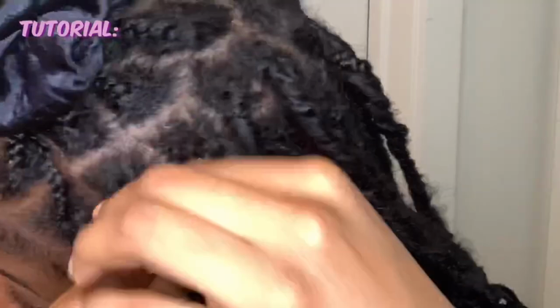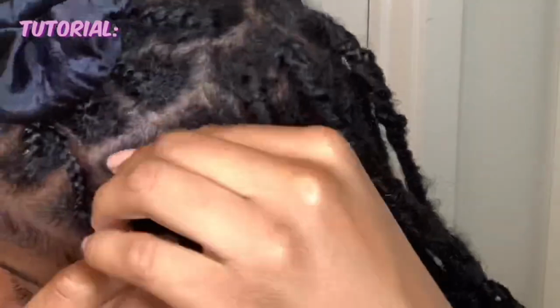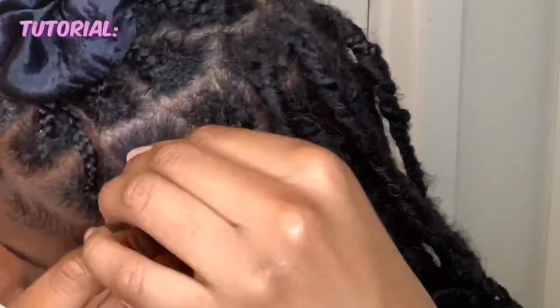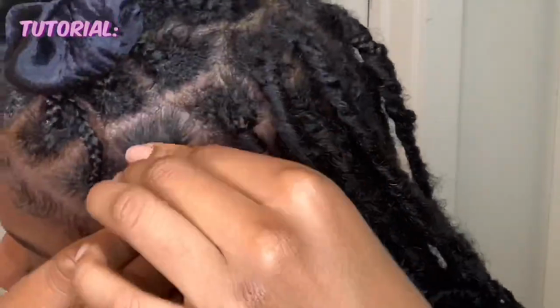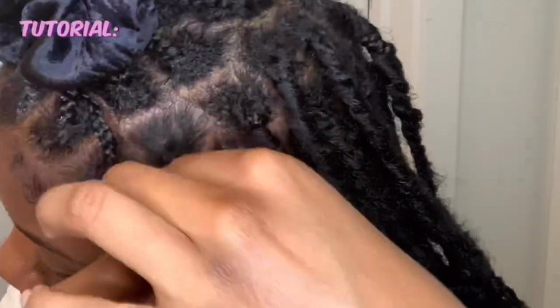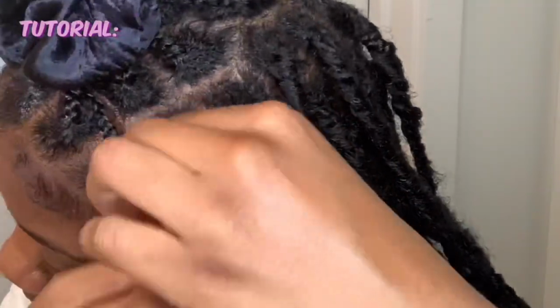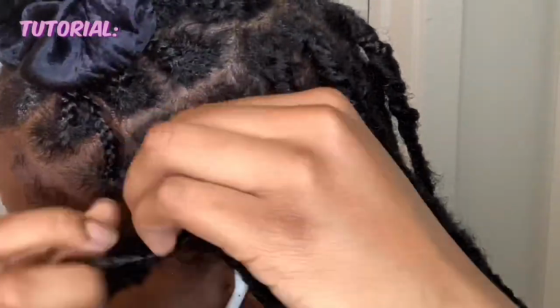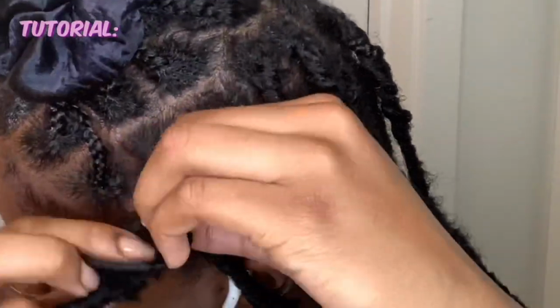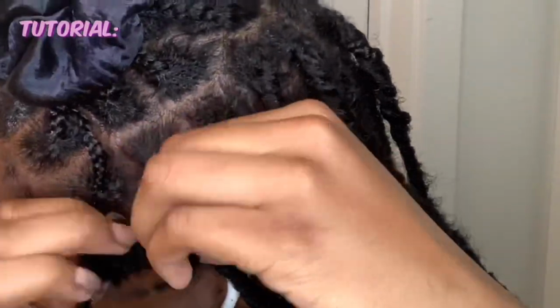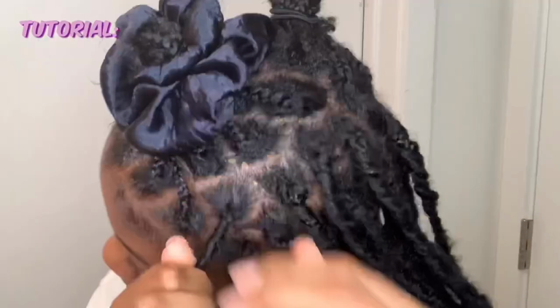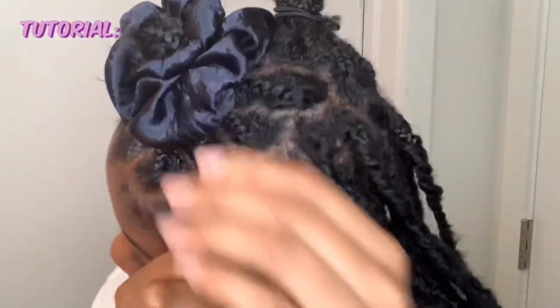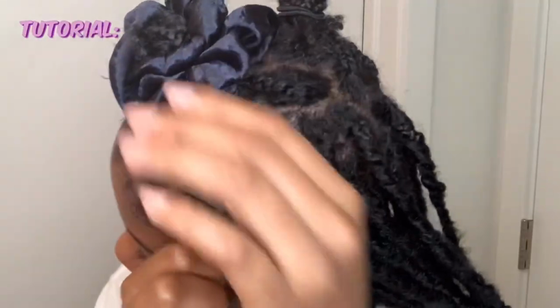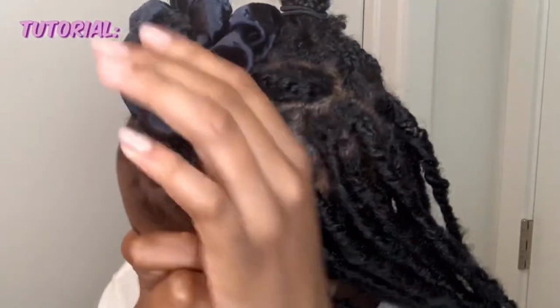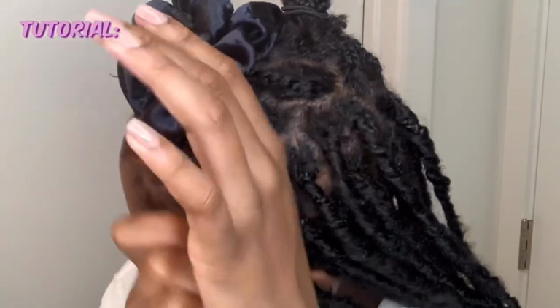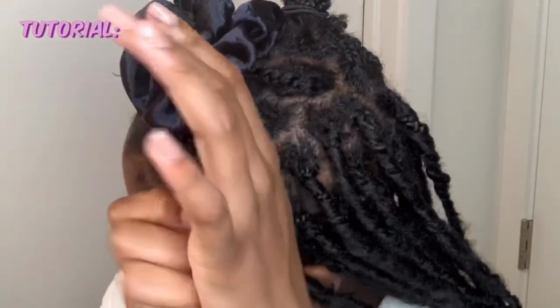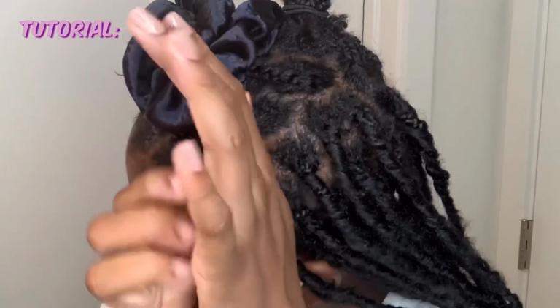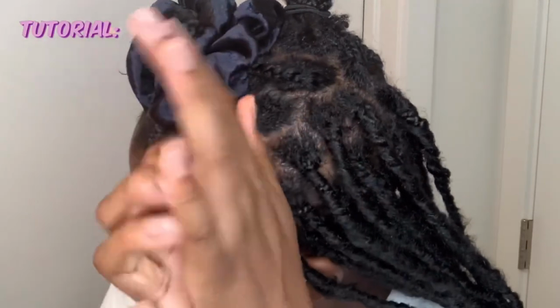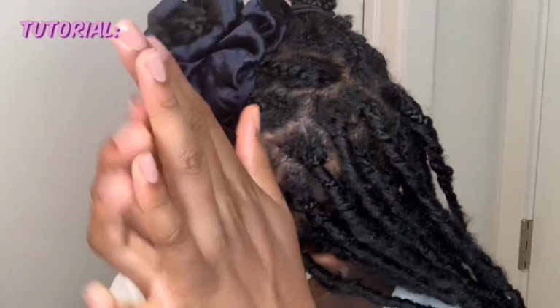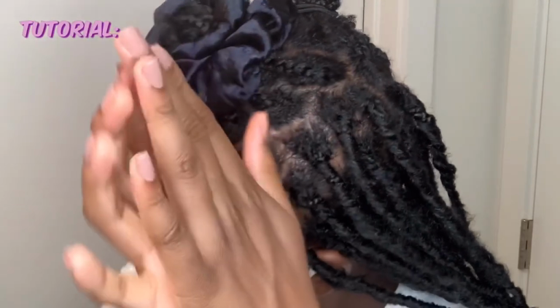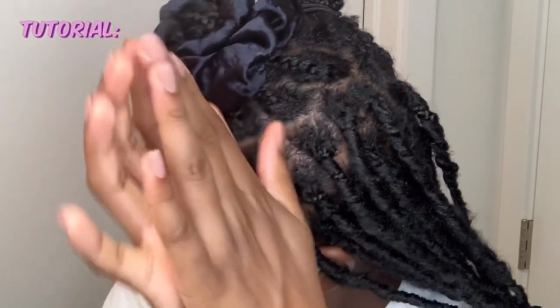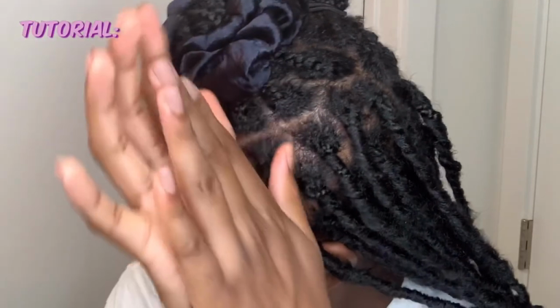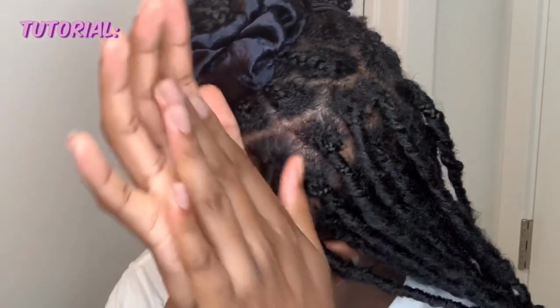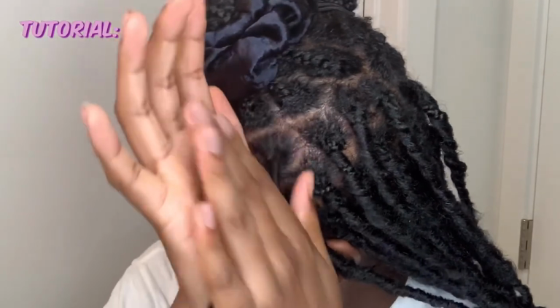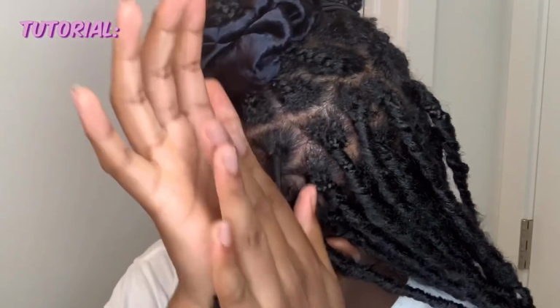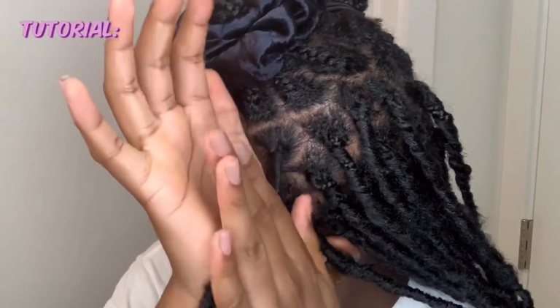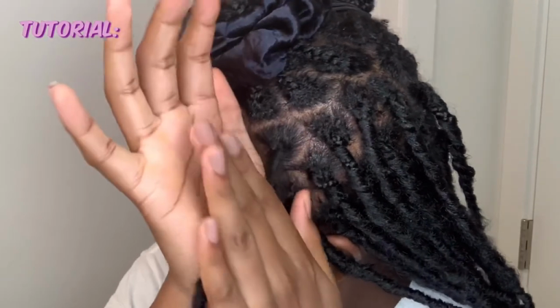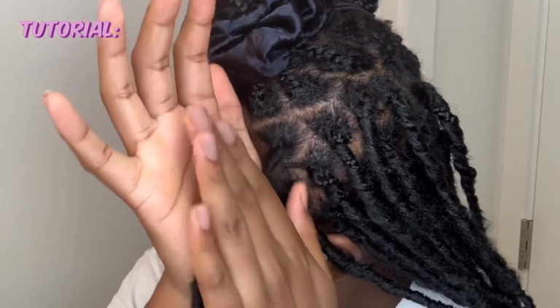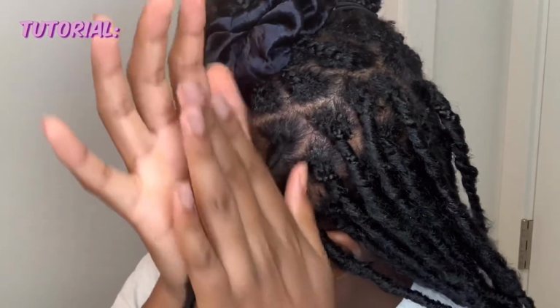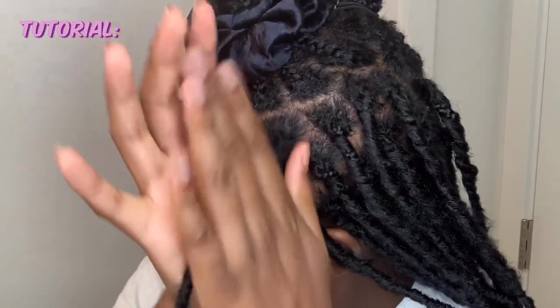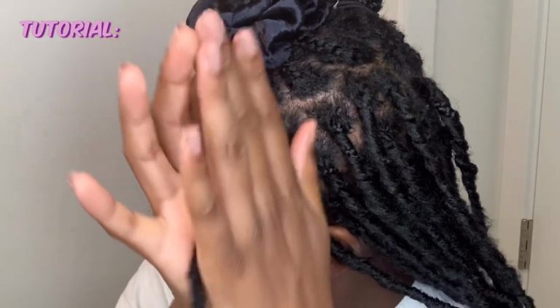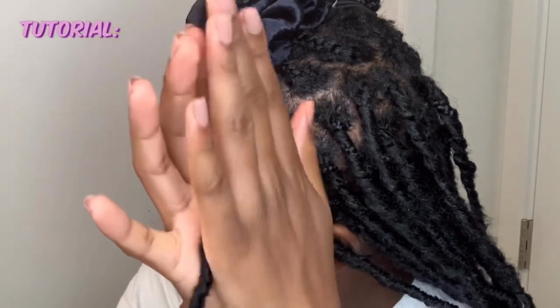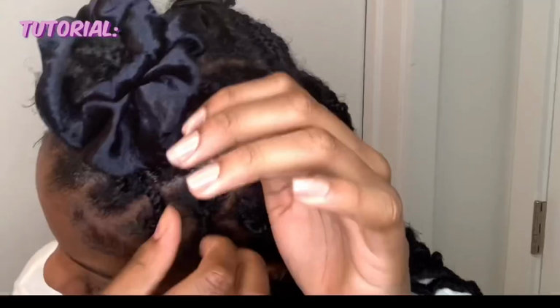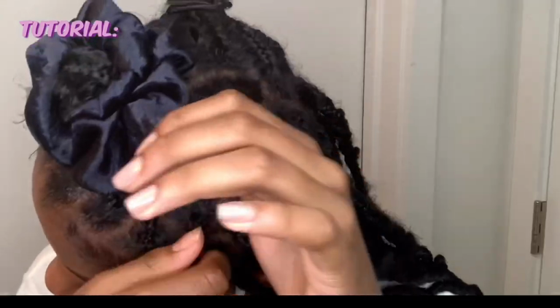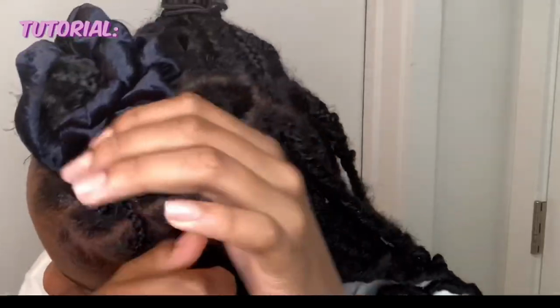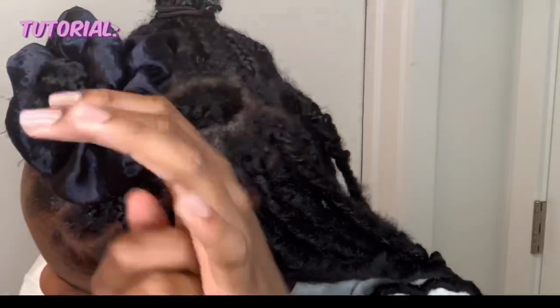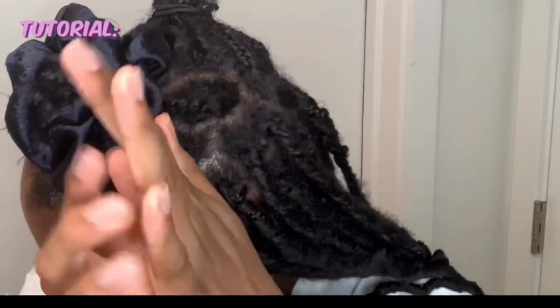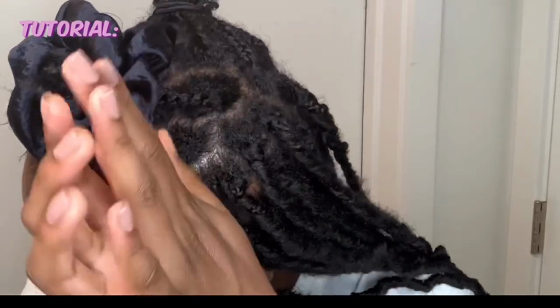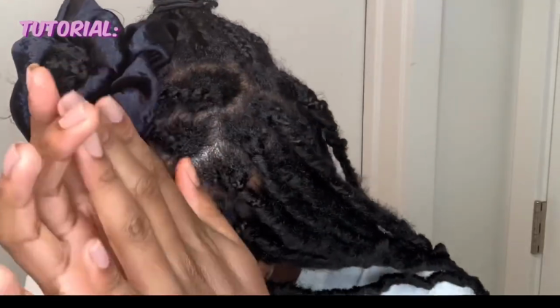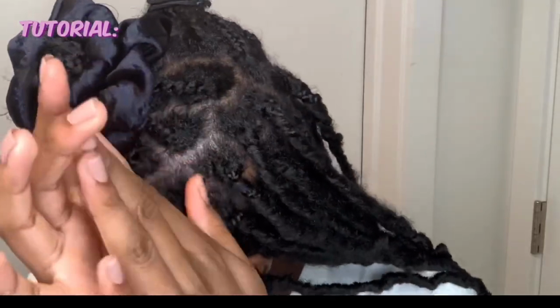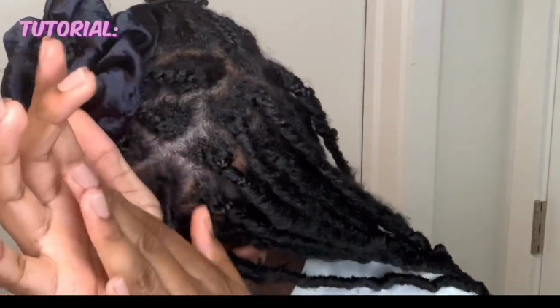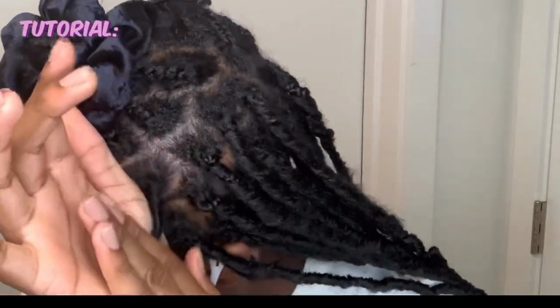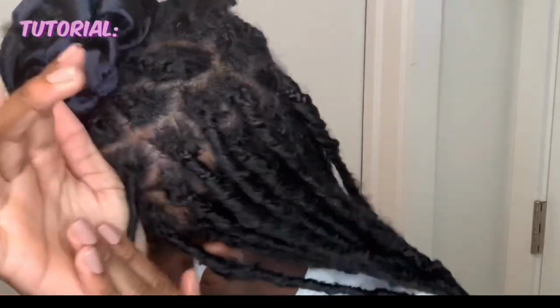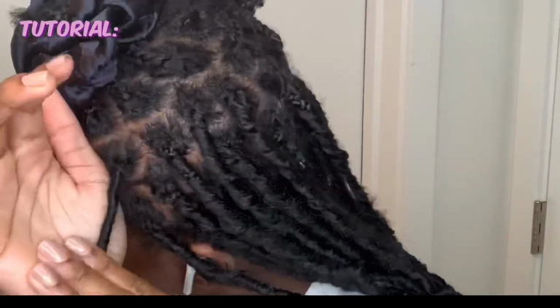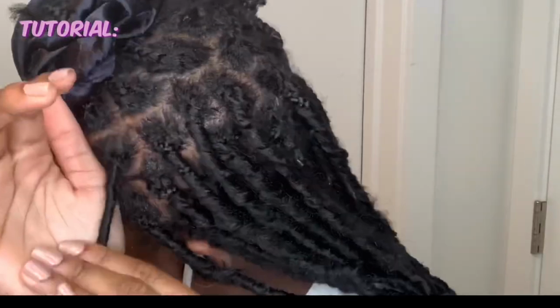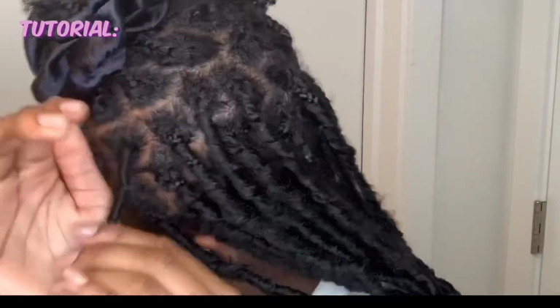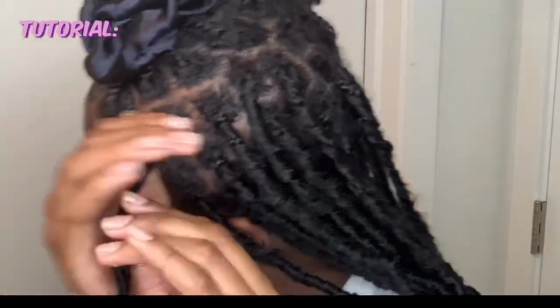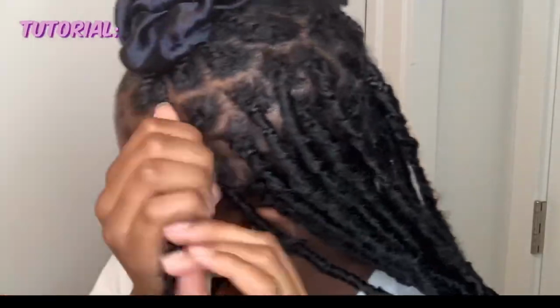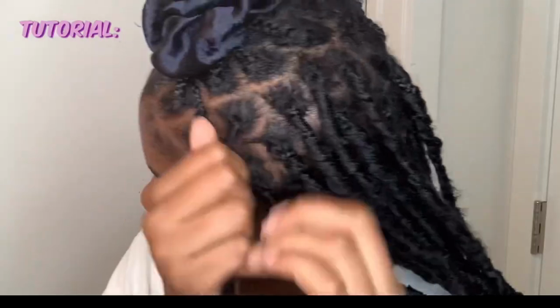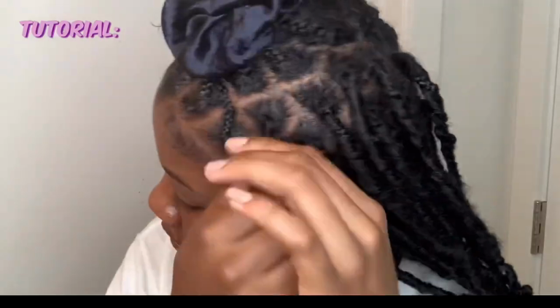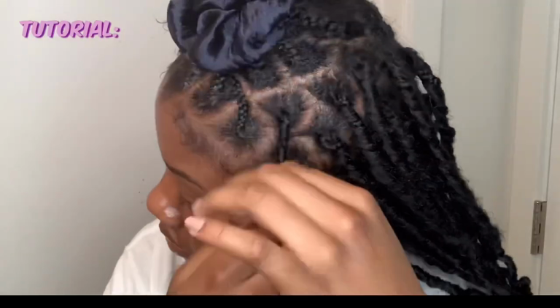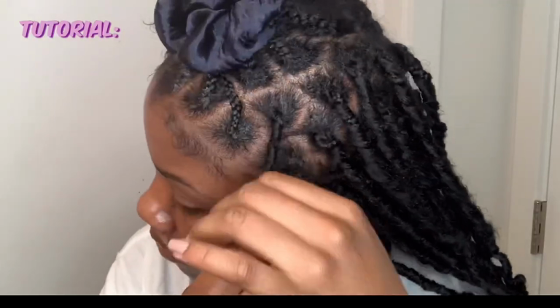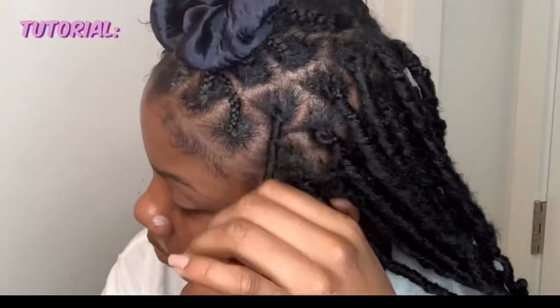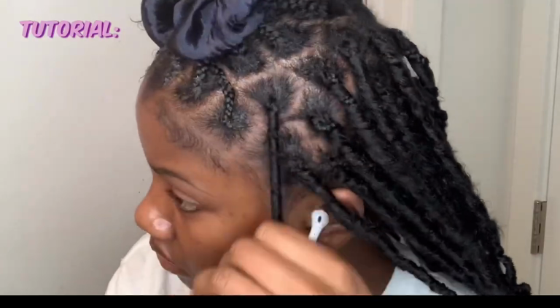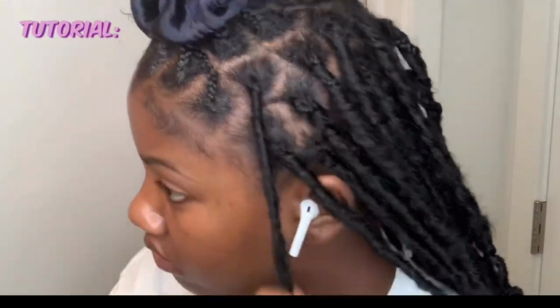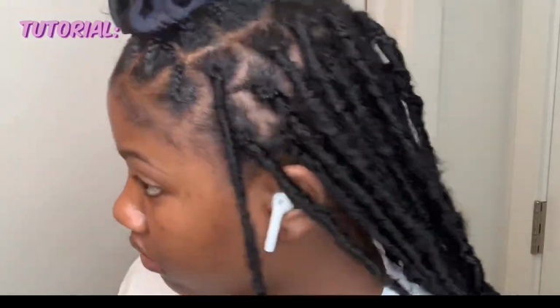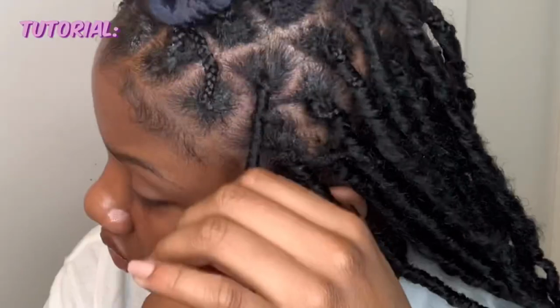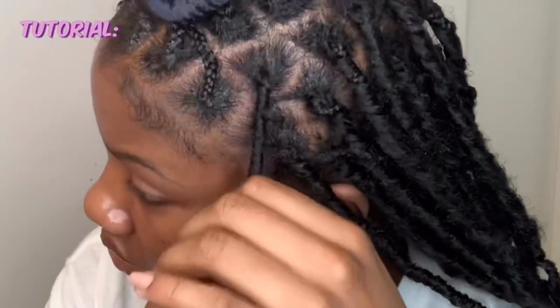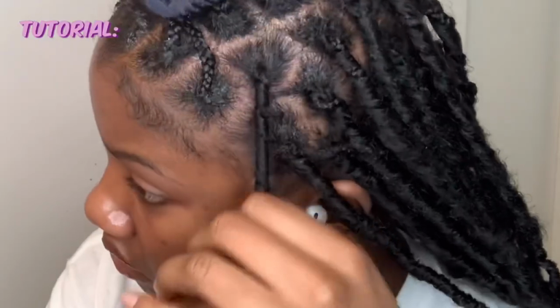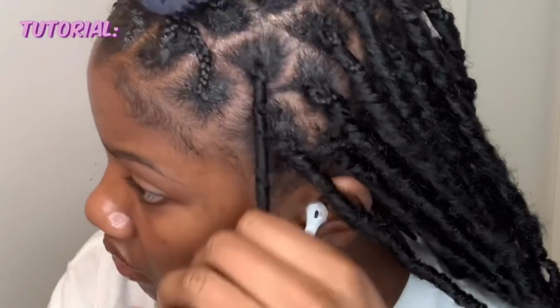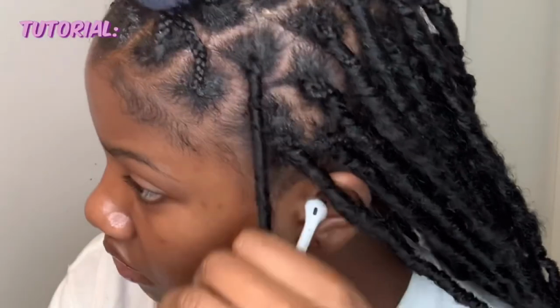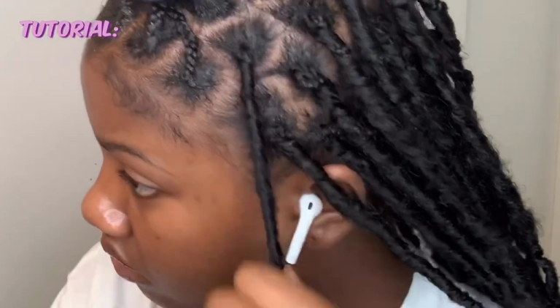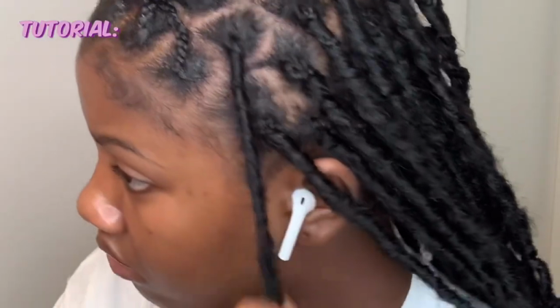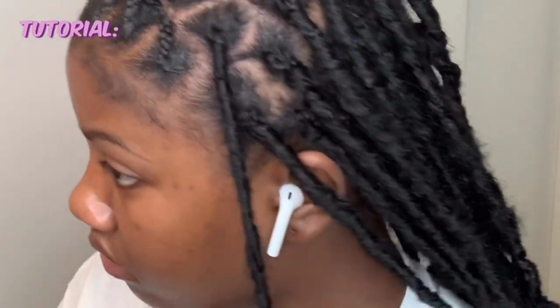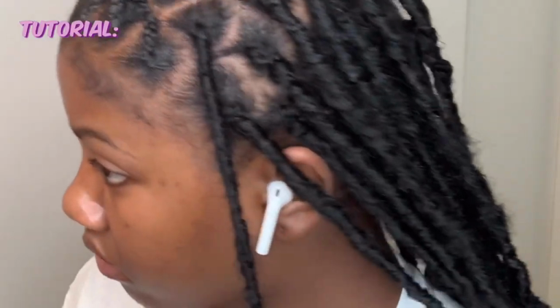Finally, to complete the lock, I rub it in between my hands so the braid doesn't show and the lock doesn't come loose. And that's basically it.